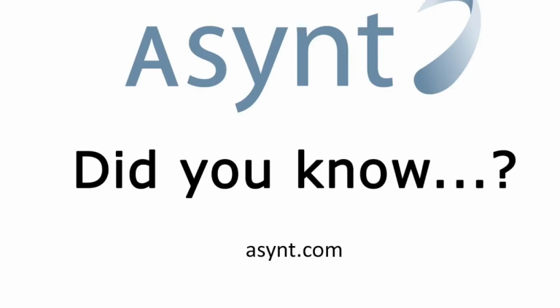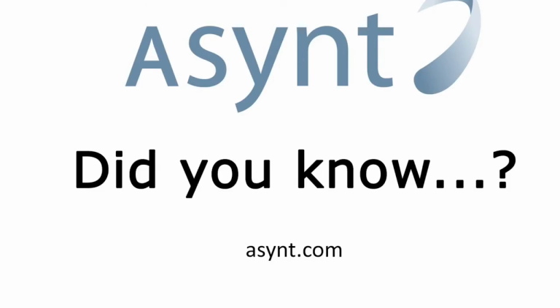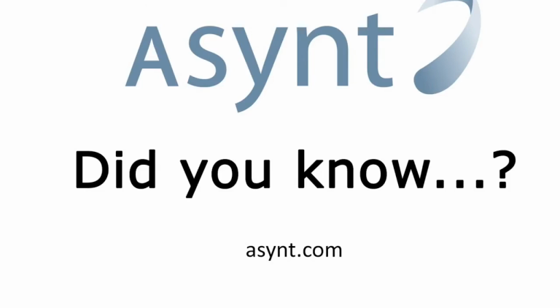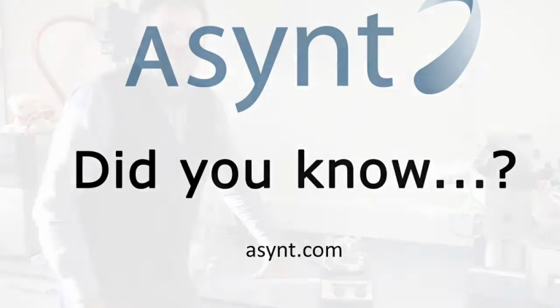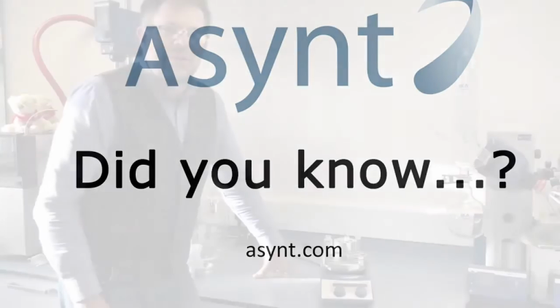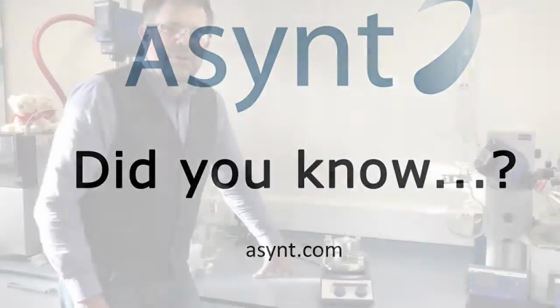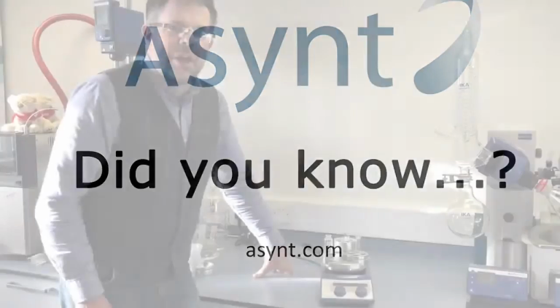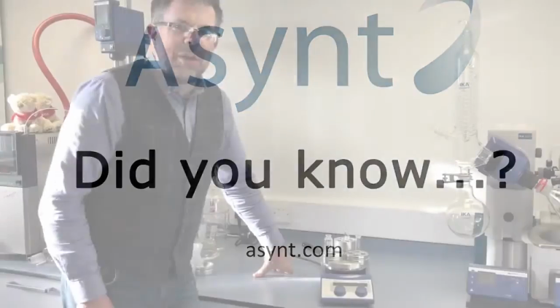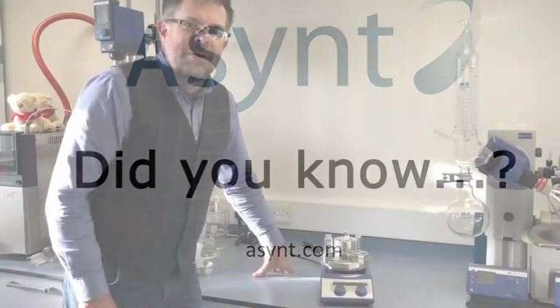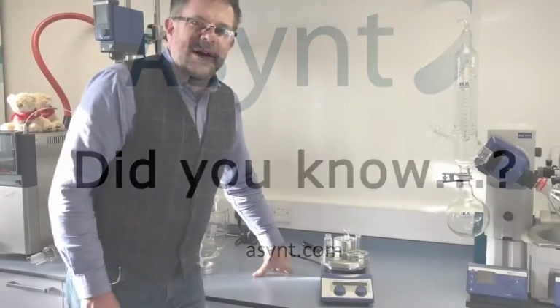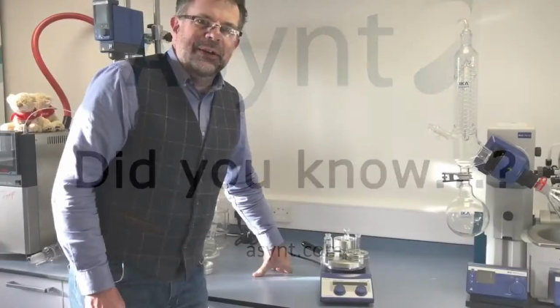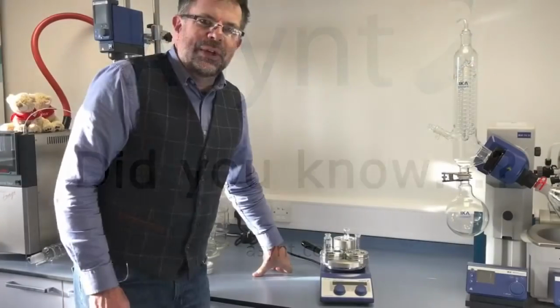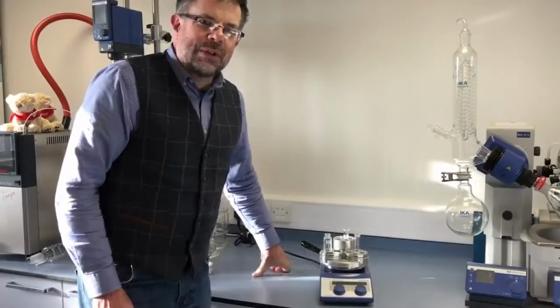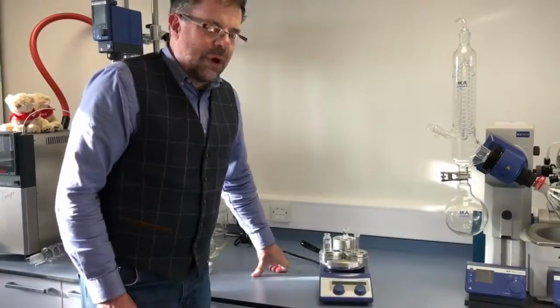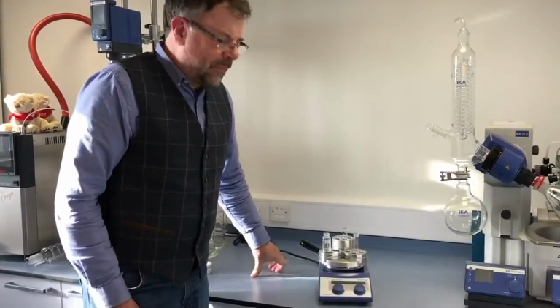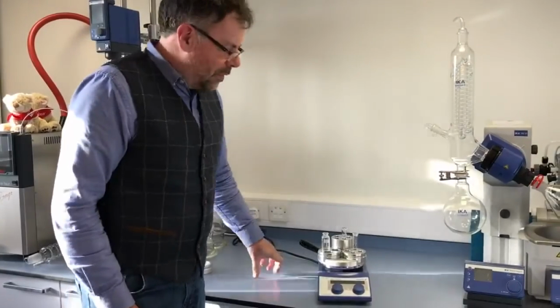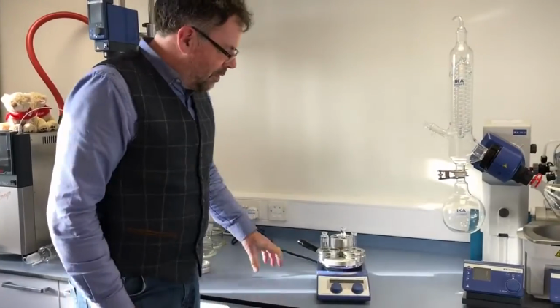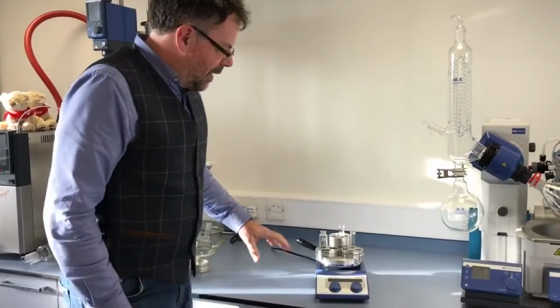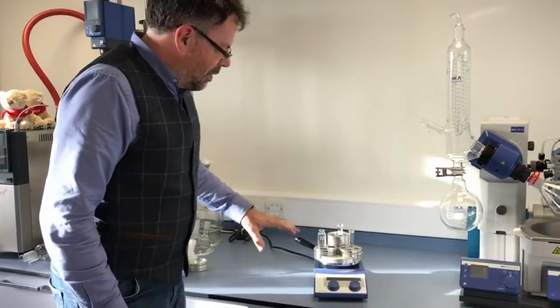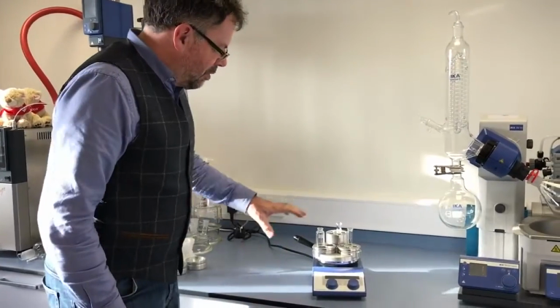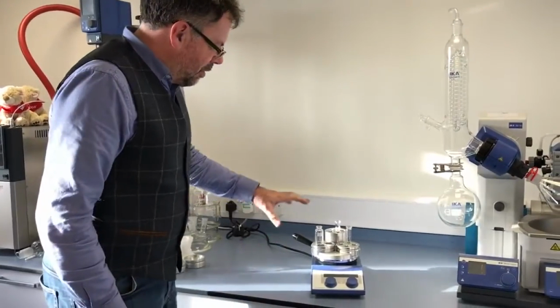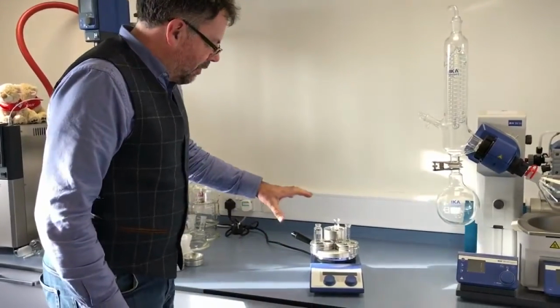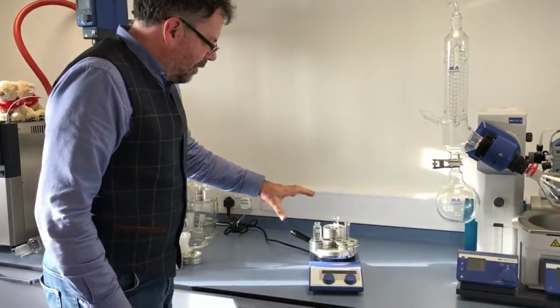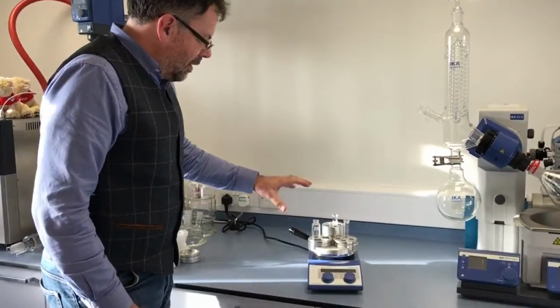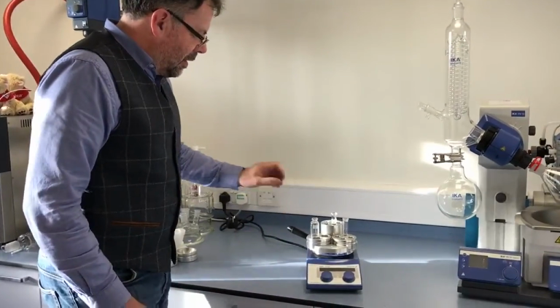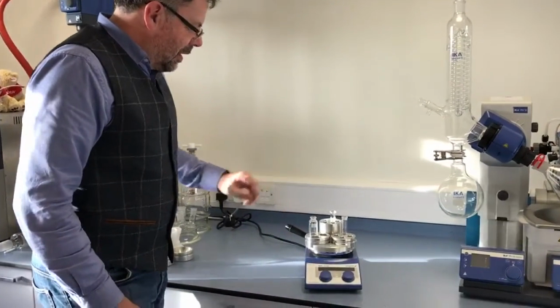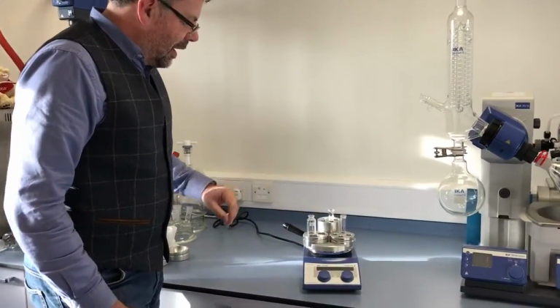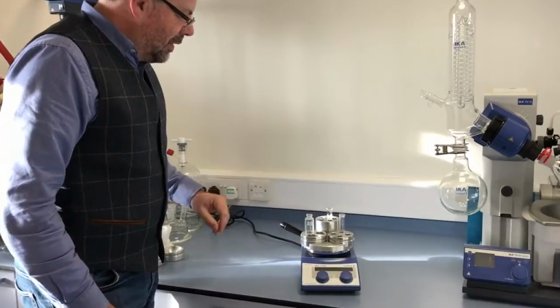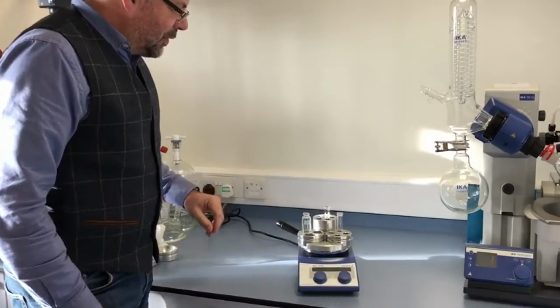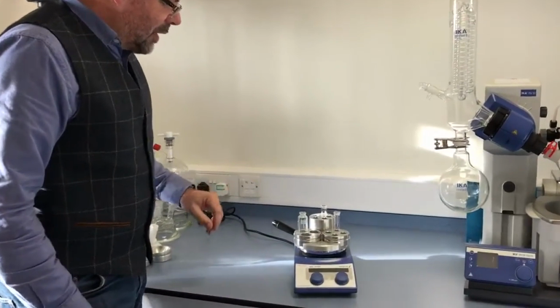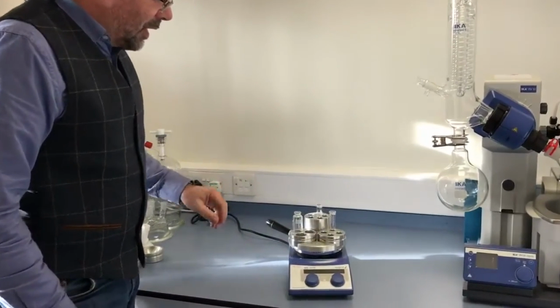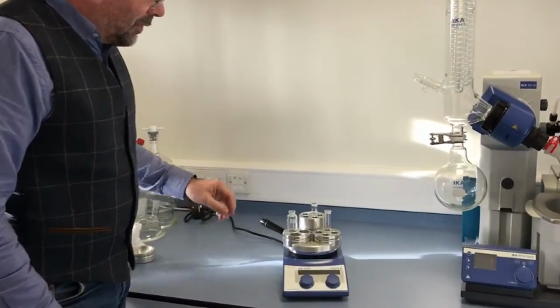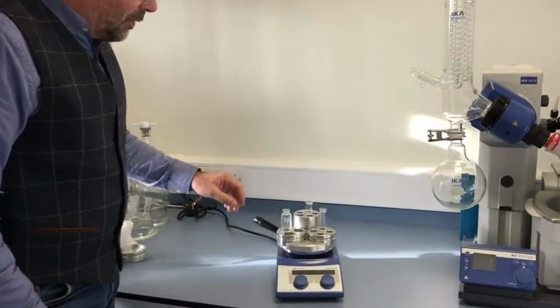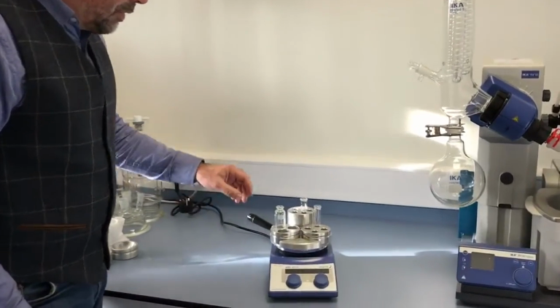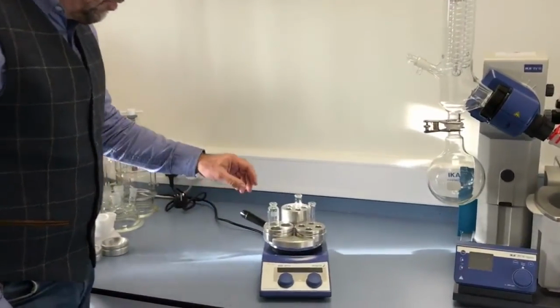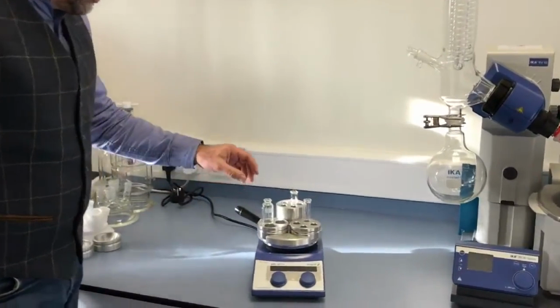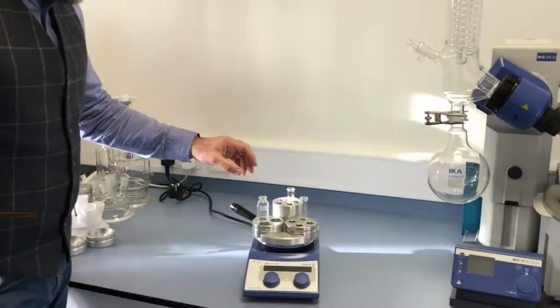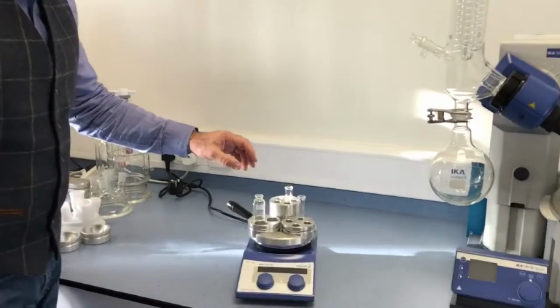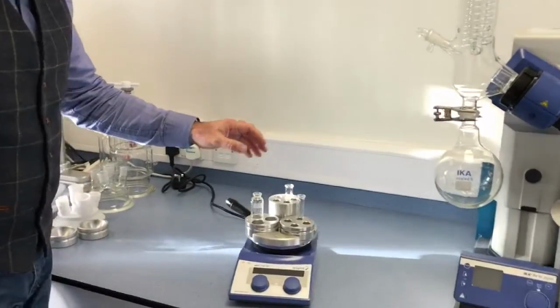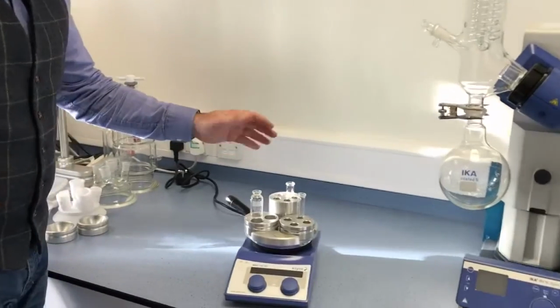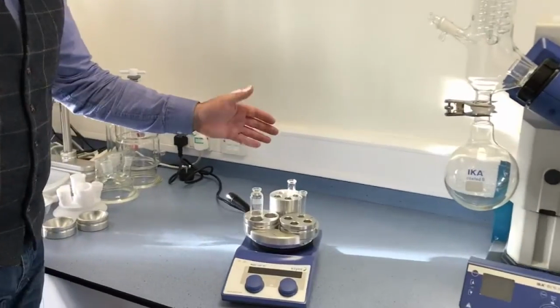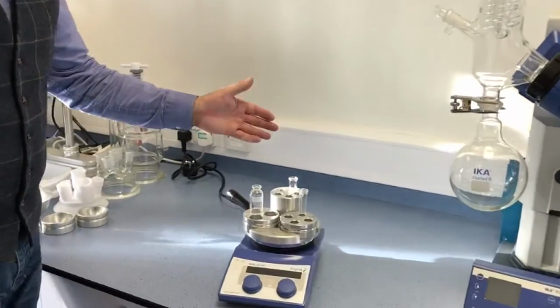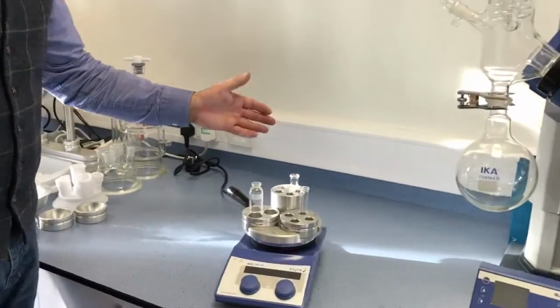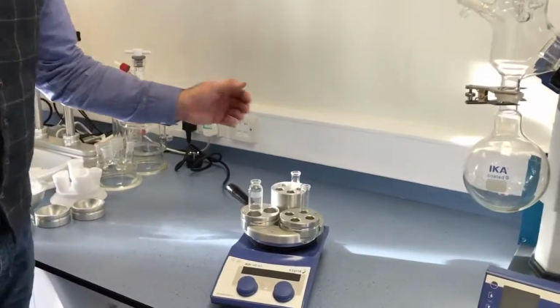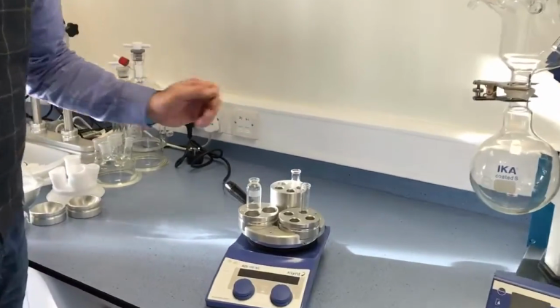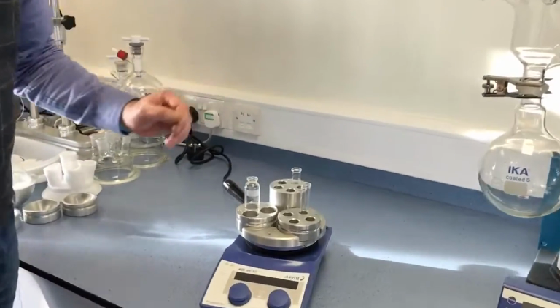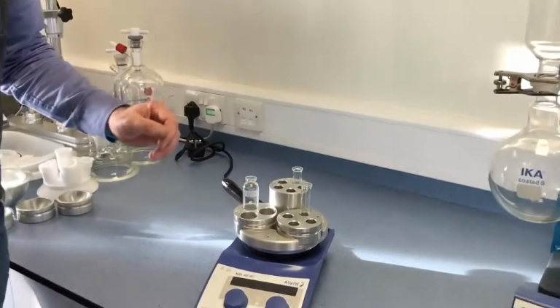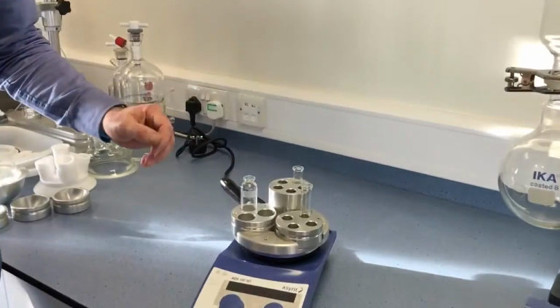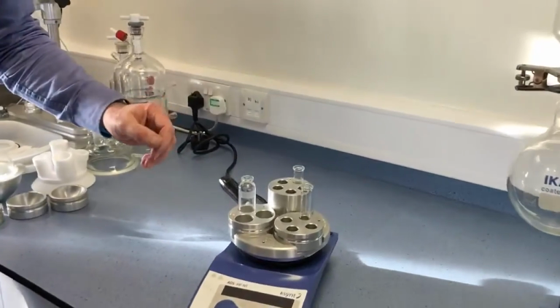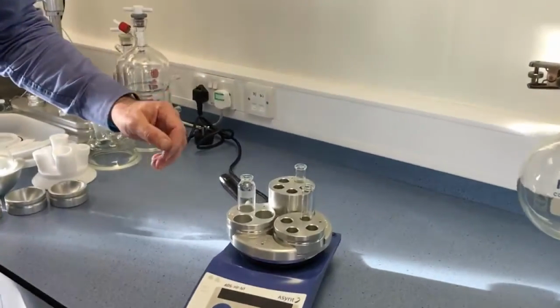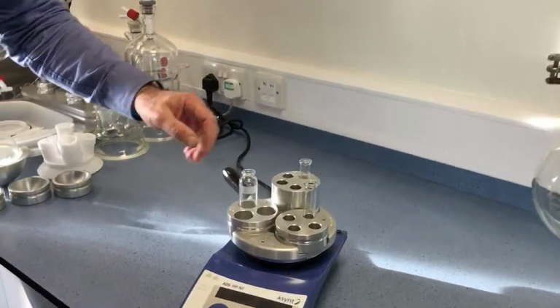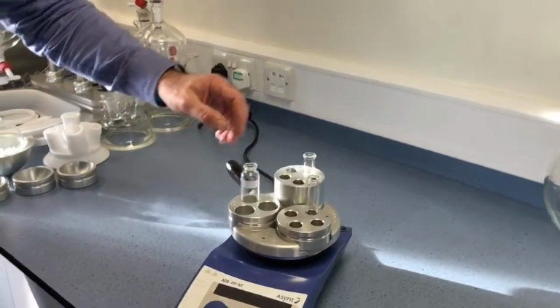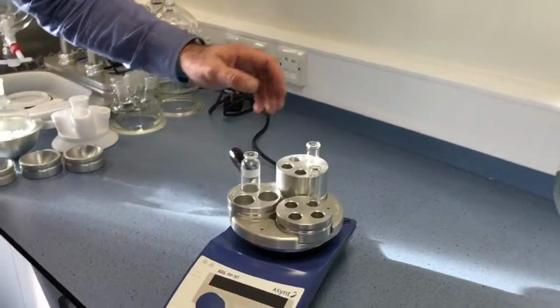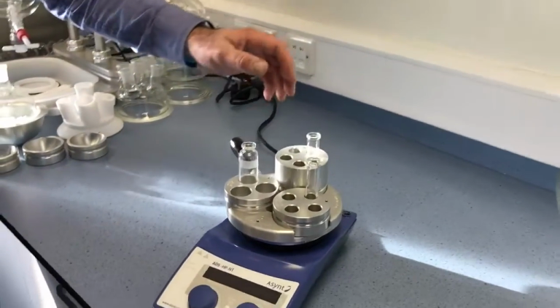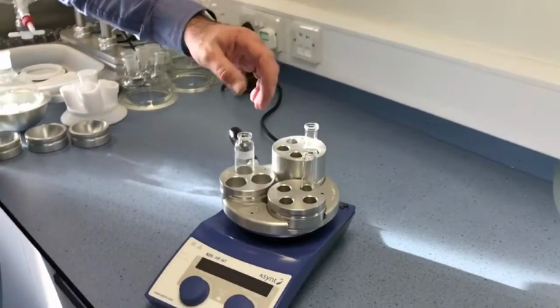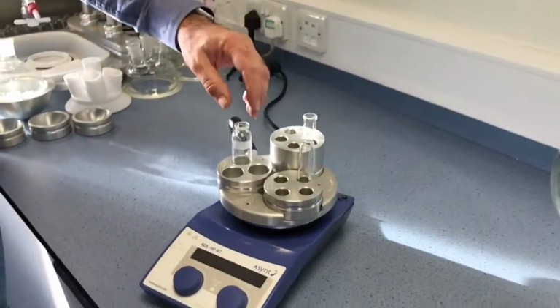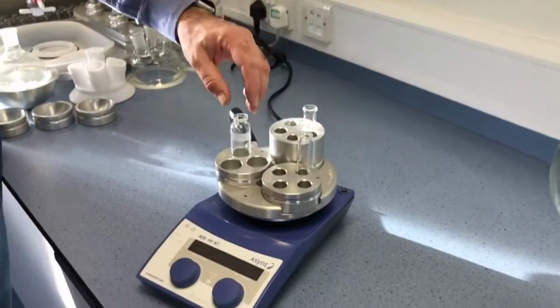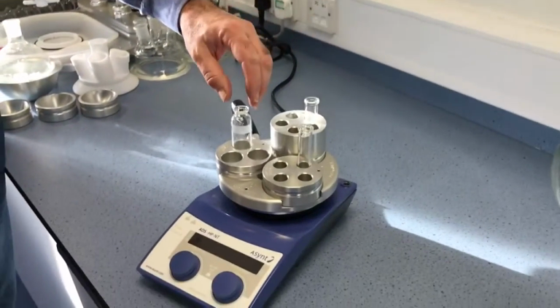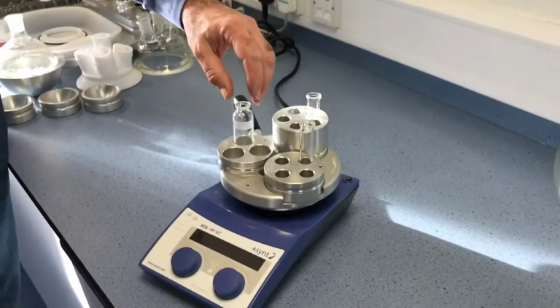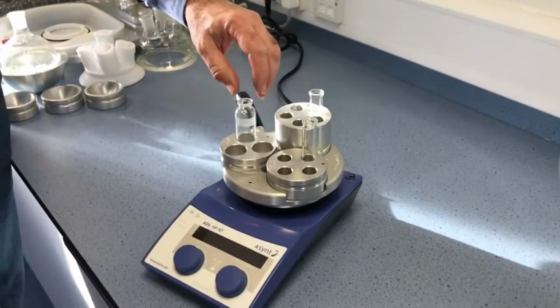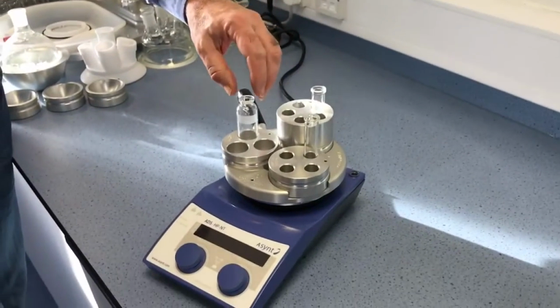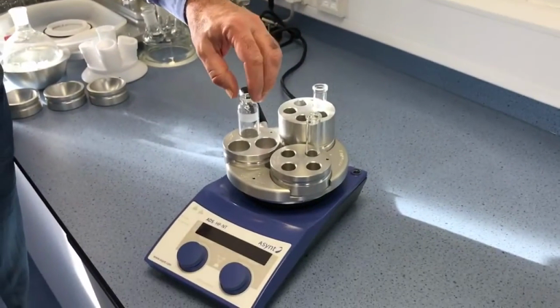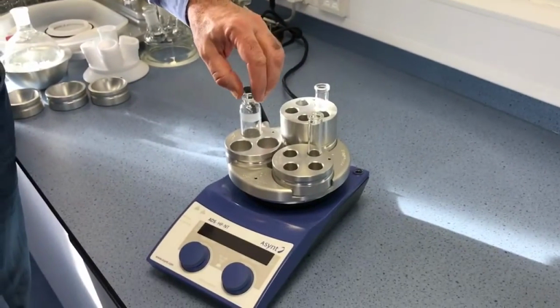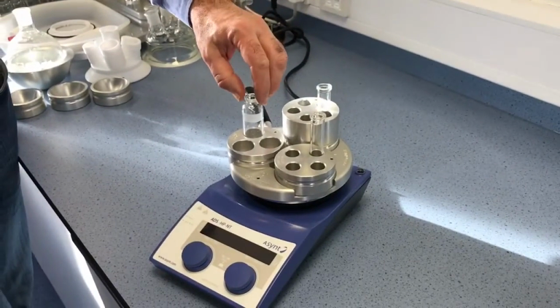Did you know Ascent offers a range of inserts for the Drysene Multi to work with microwave vials? Here we have some examples.